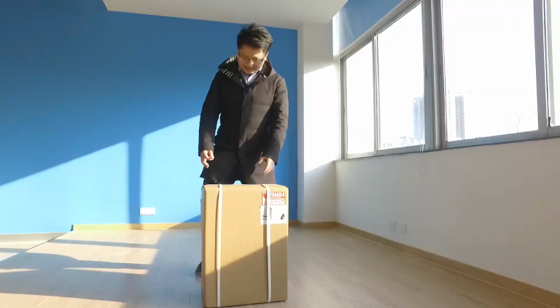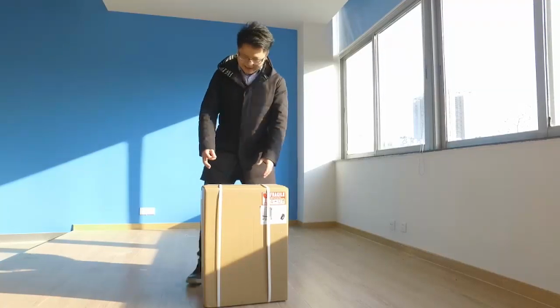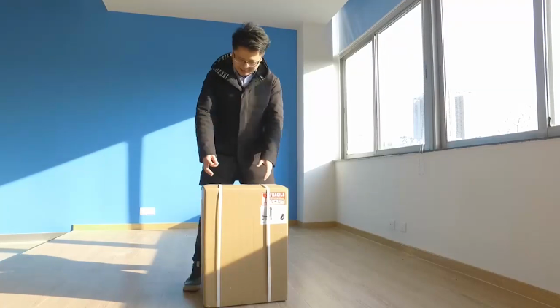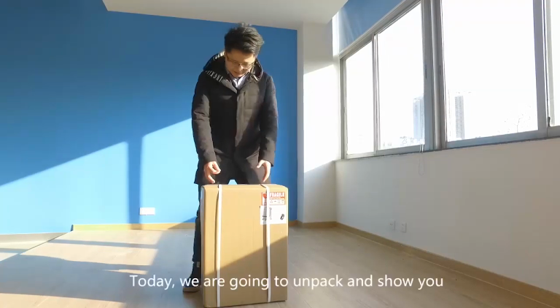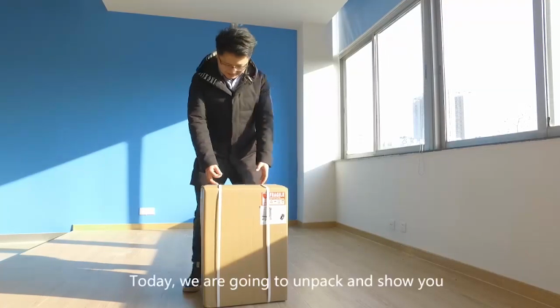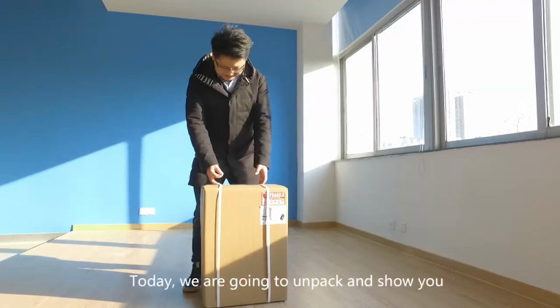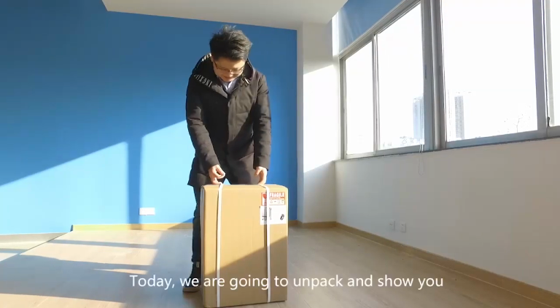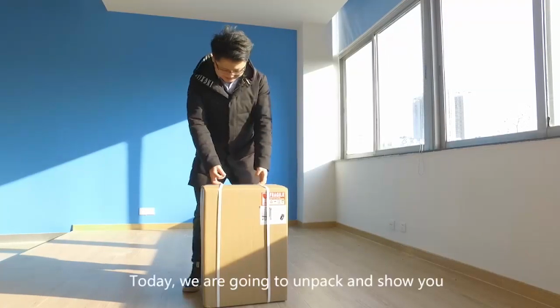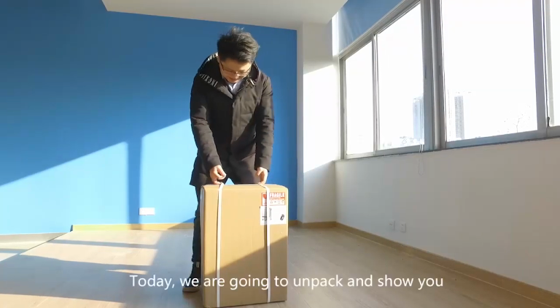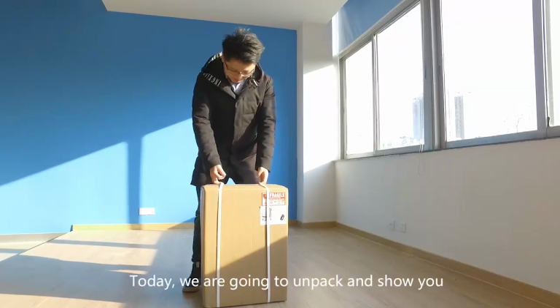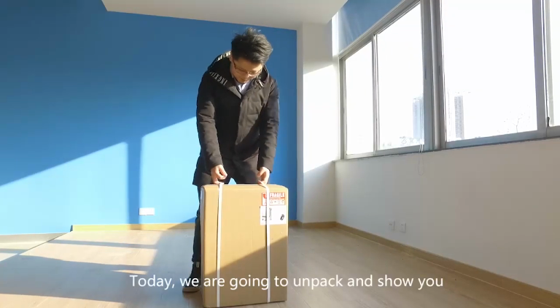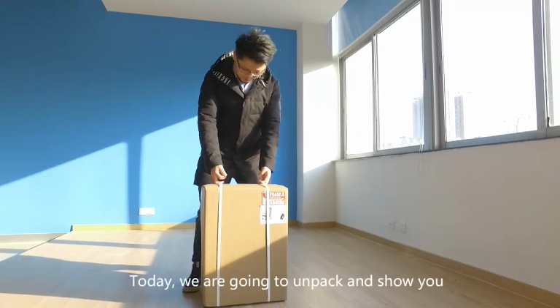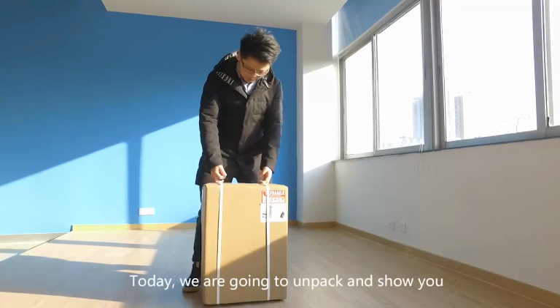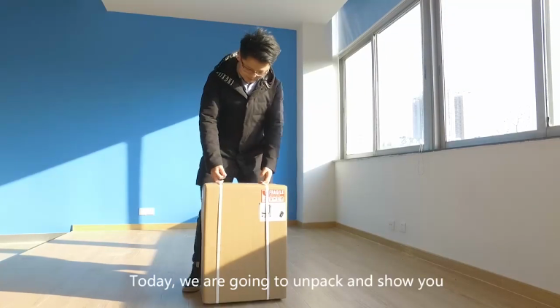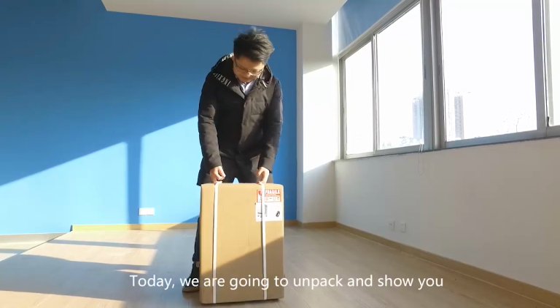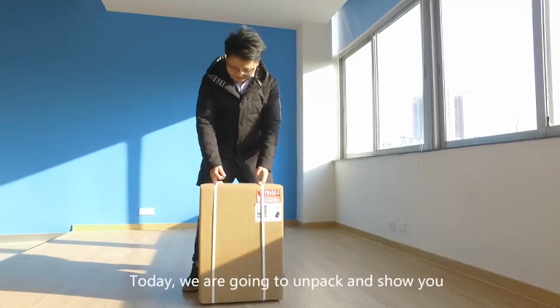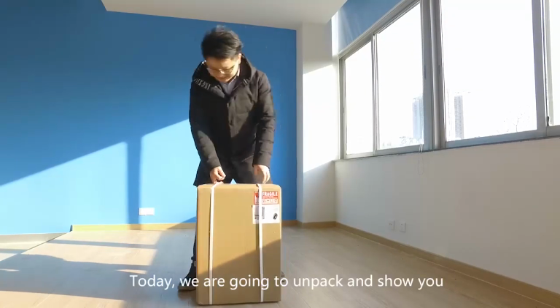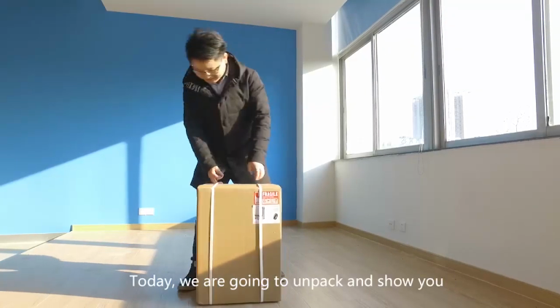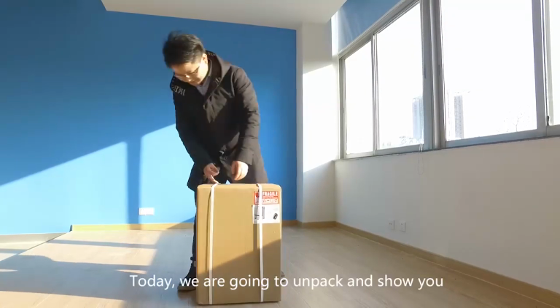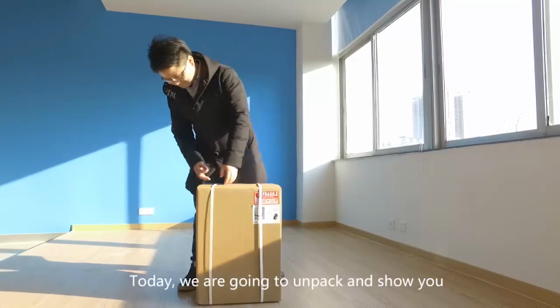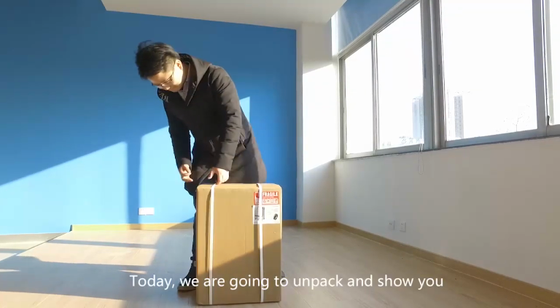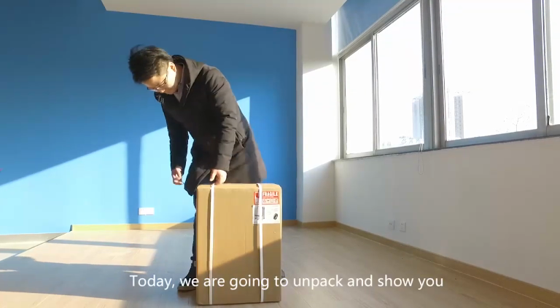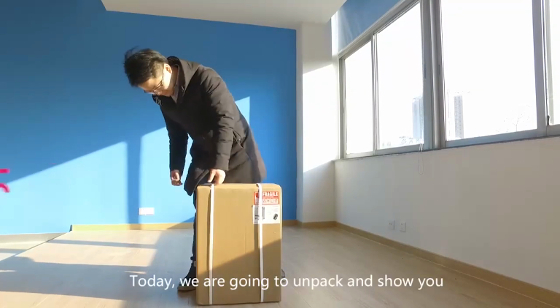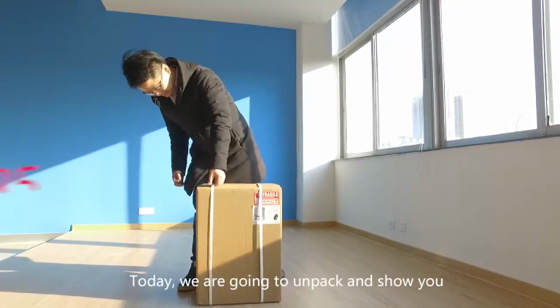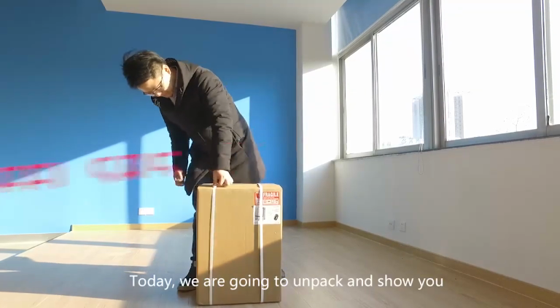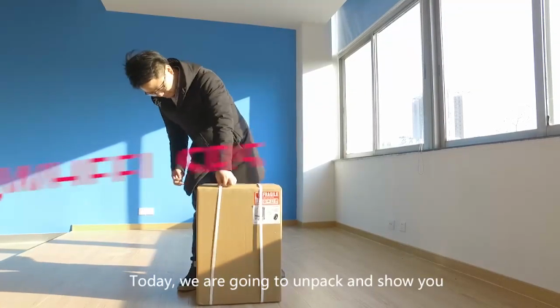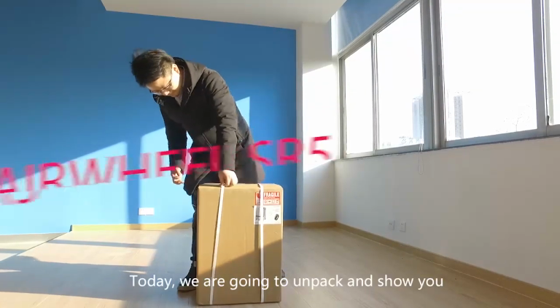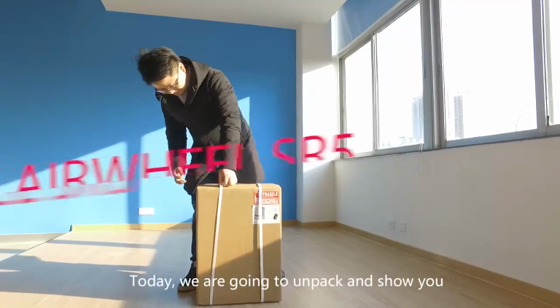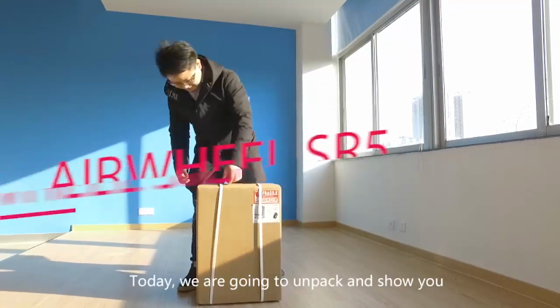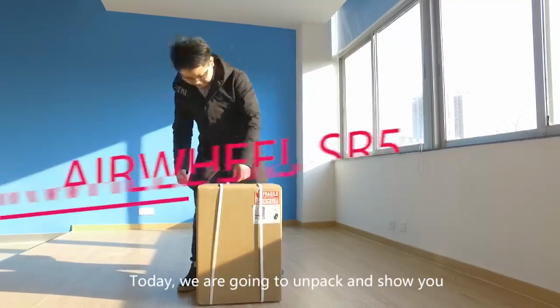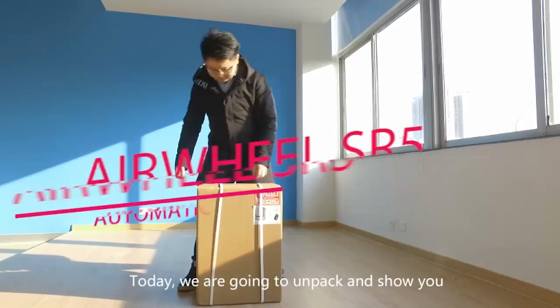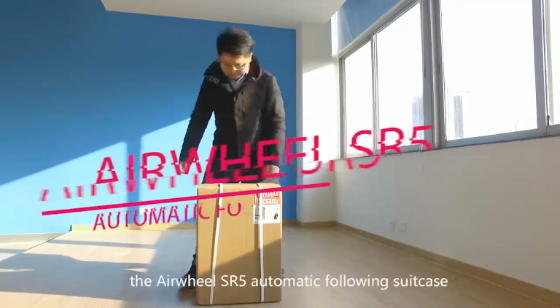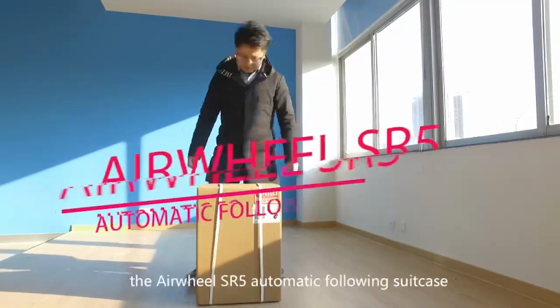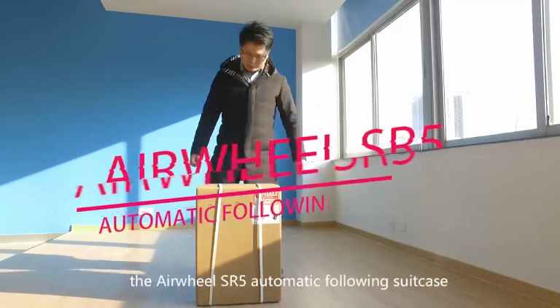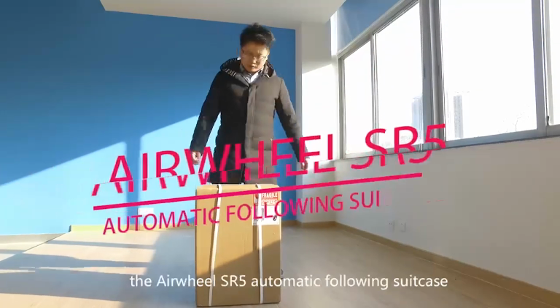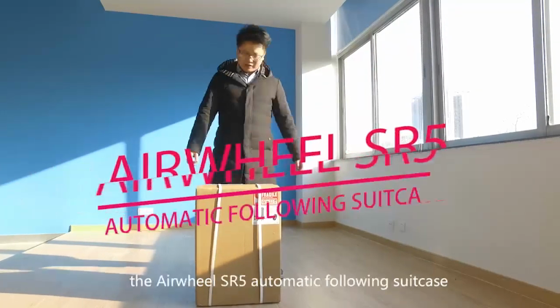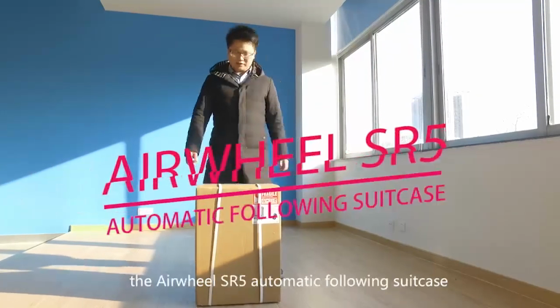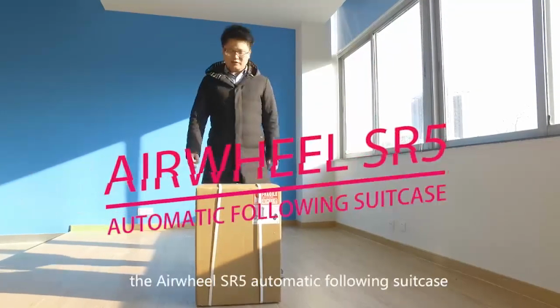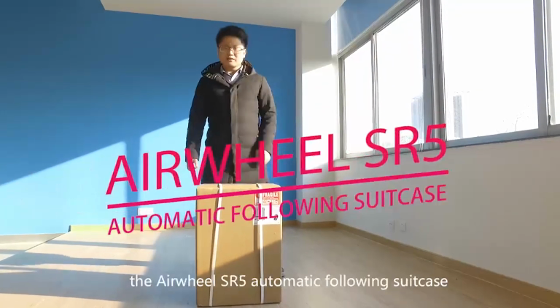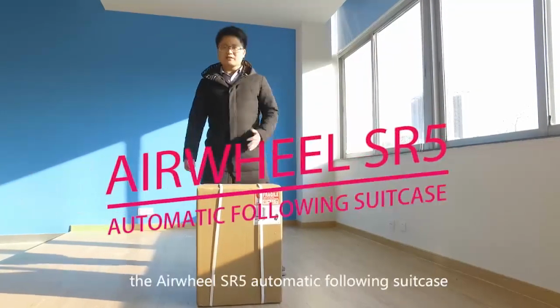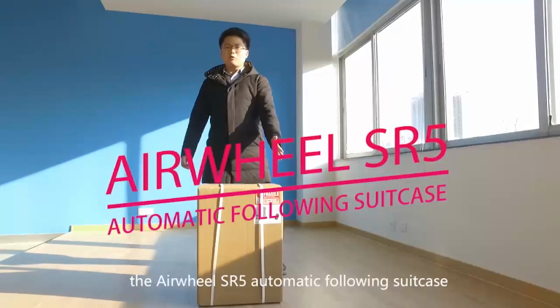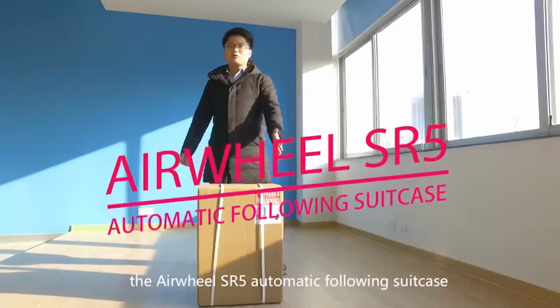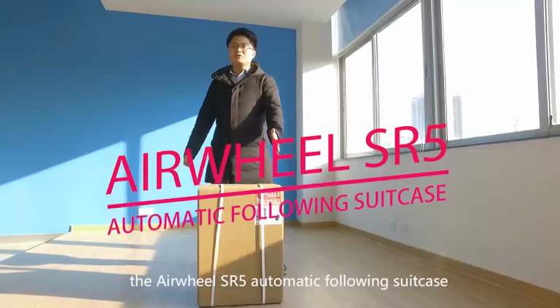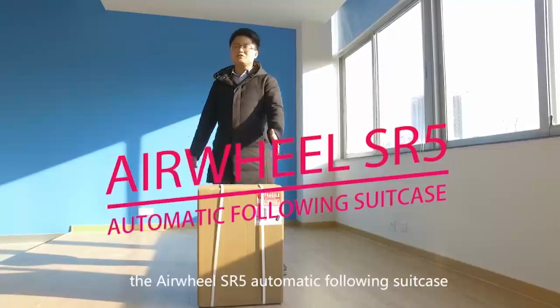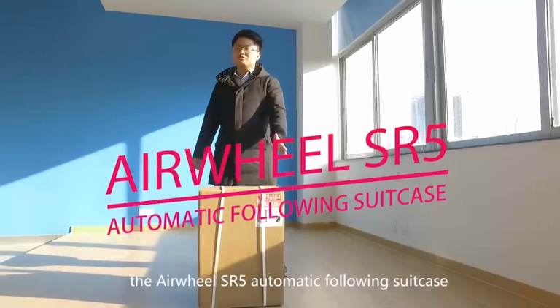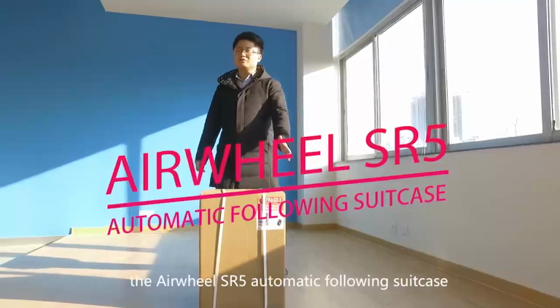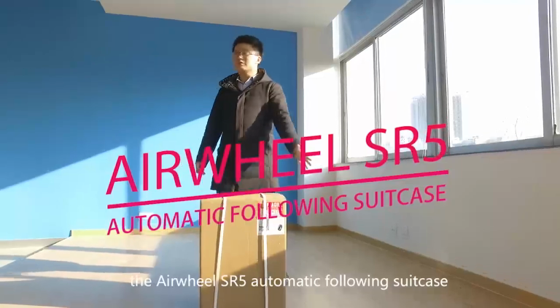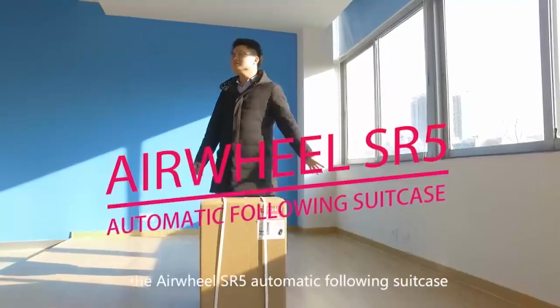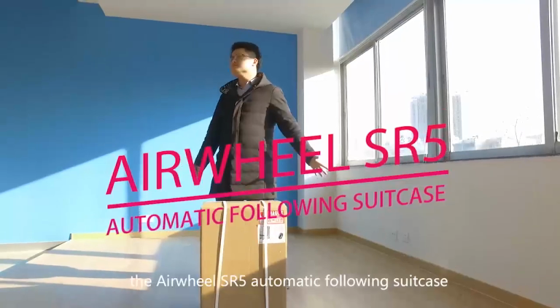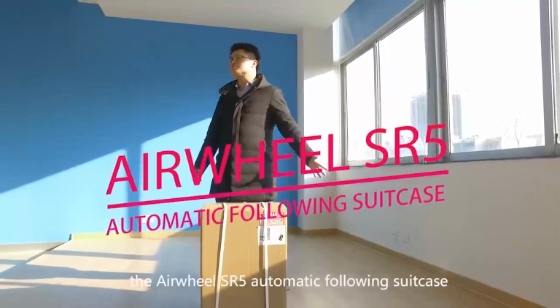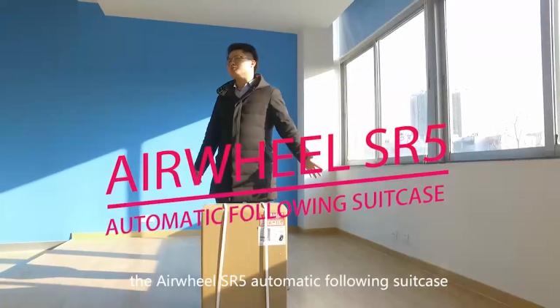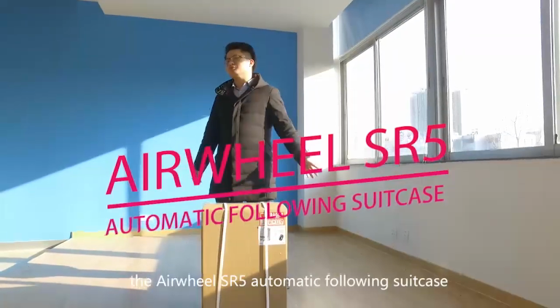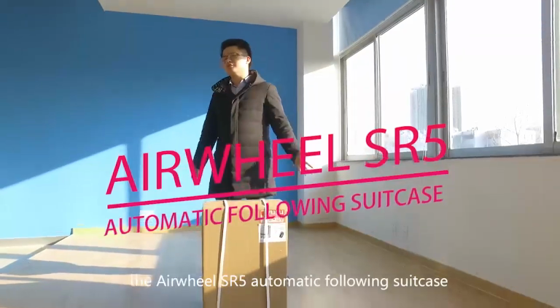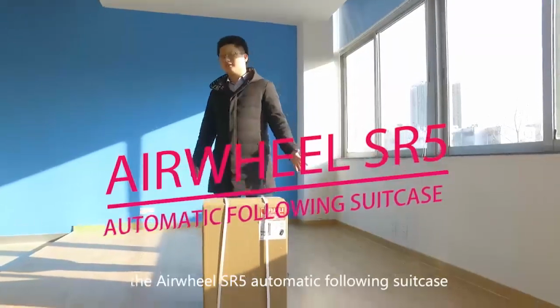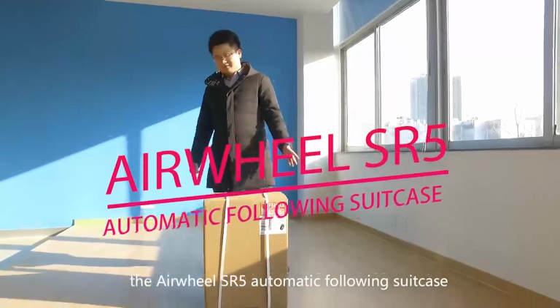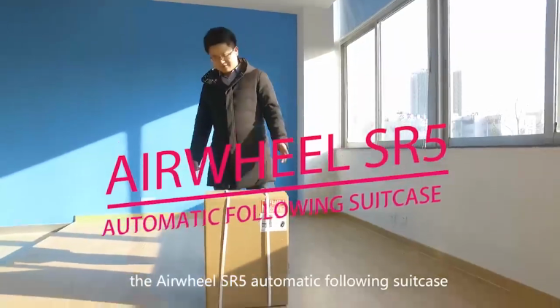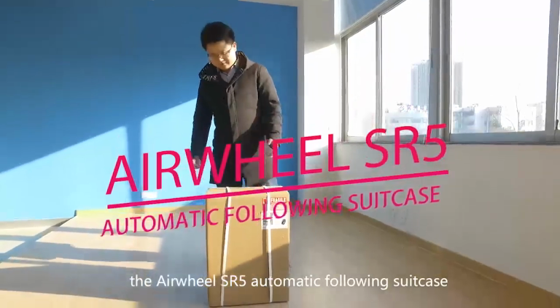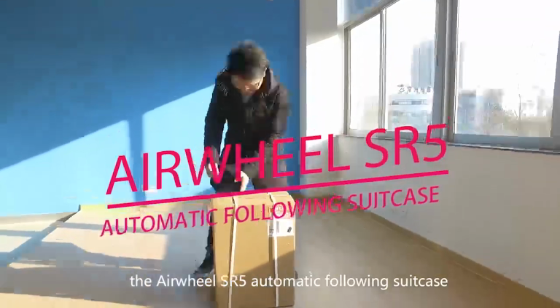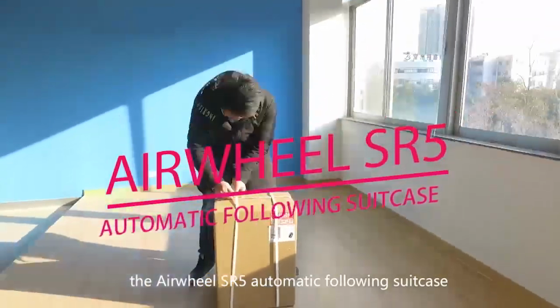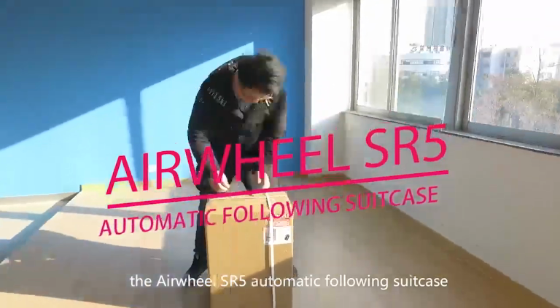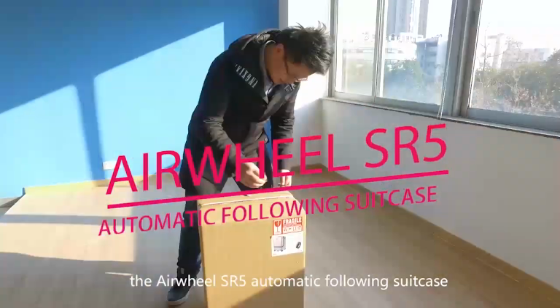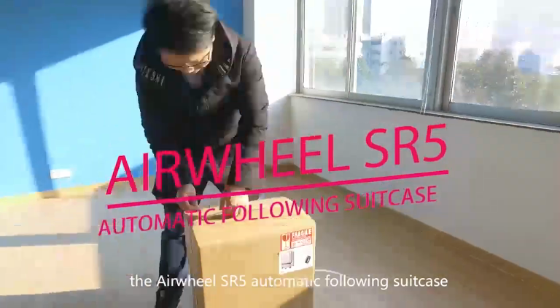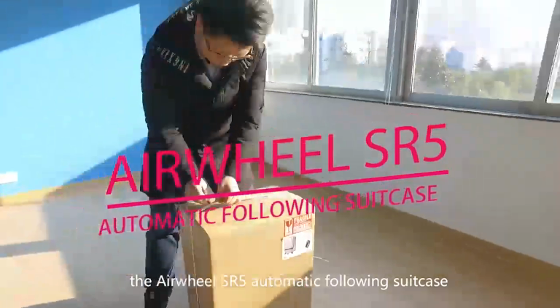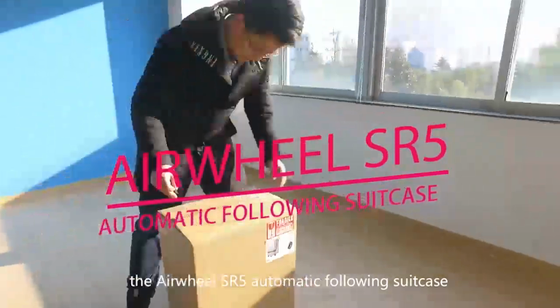Today, we are going to unpack and show you the Airview SR5 automatic following suitcase.